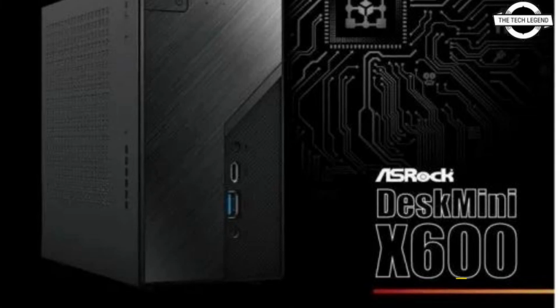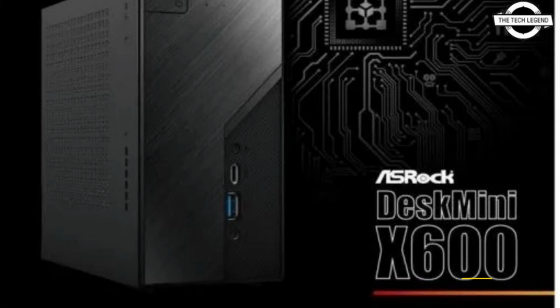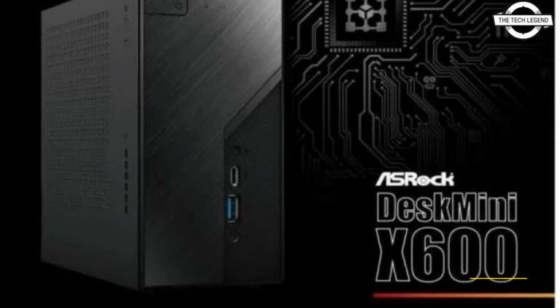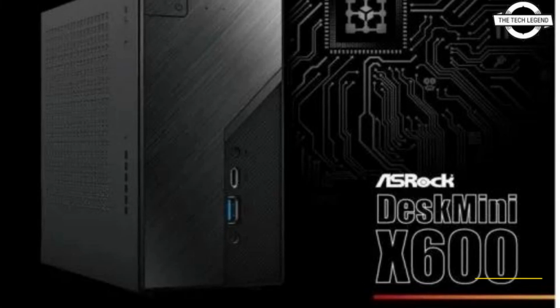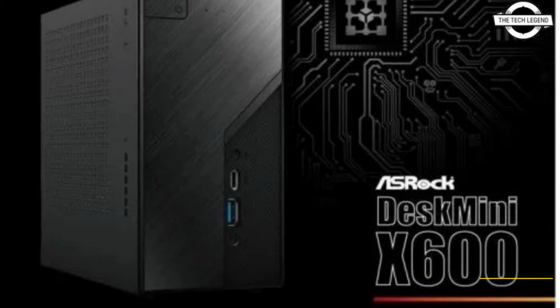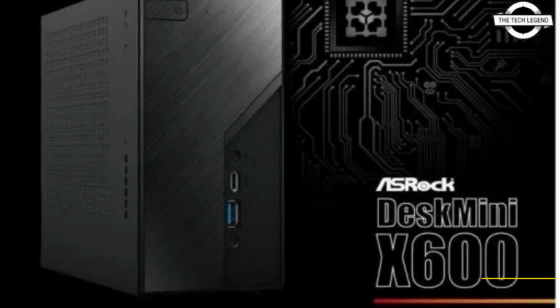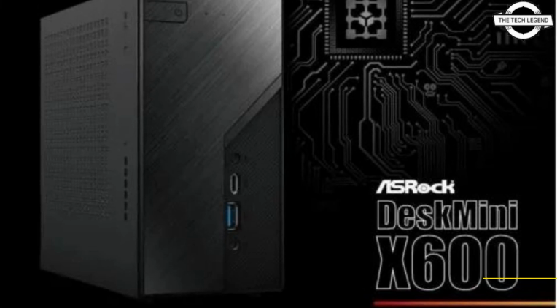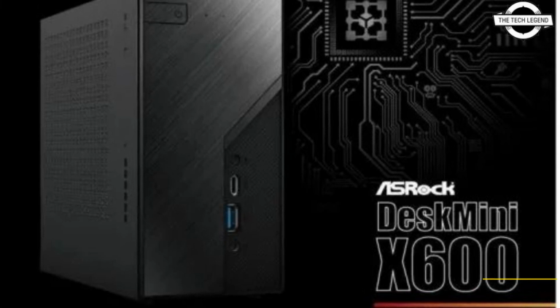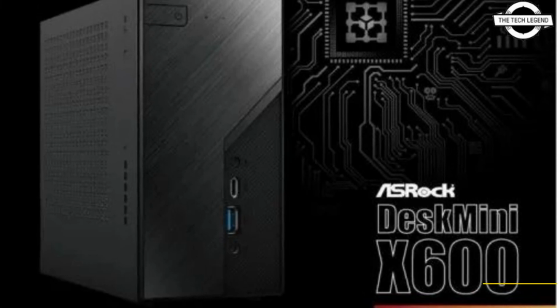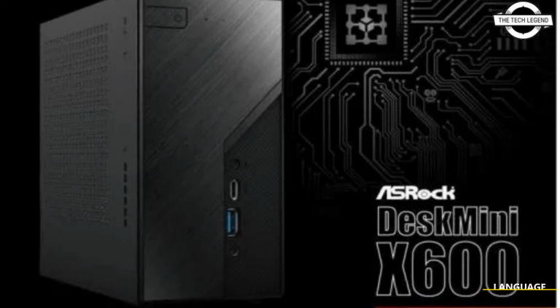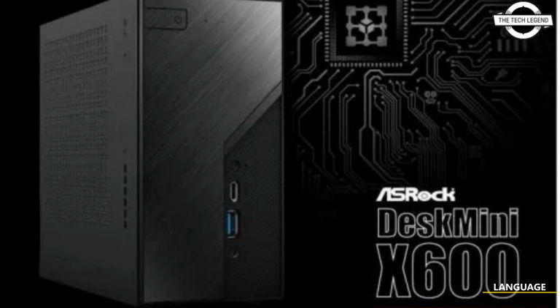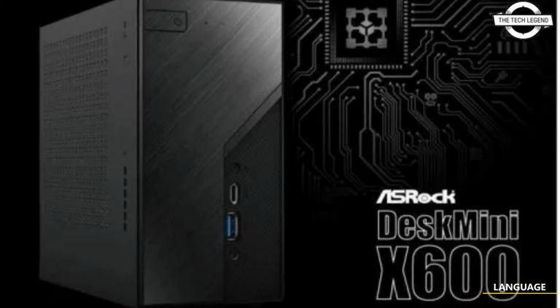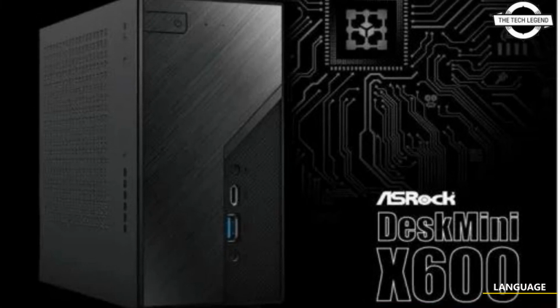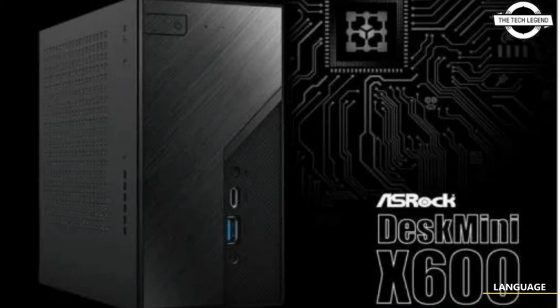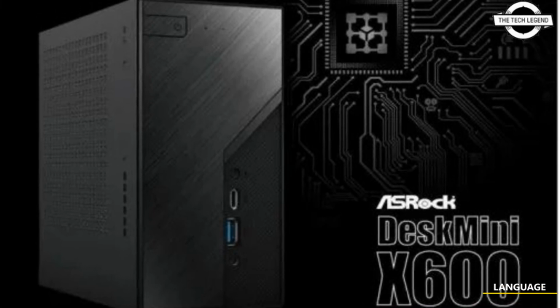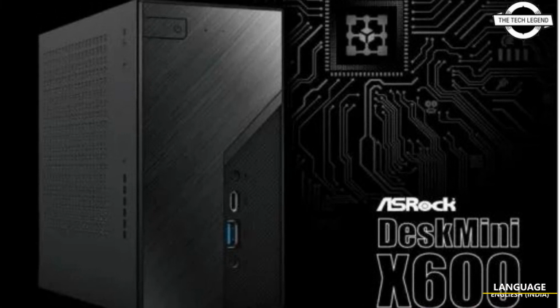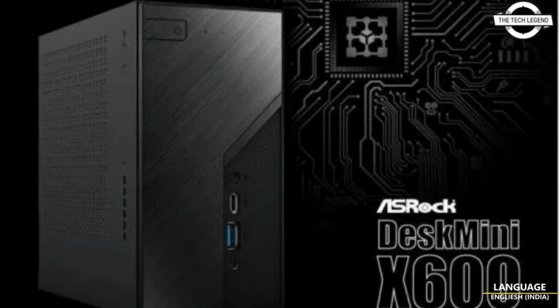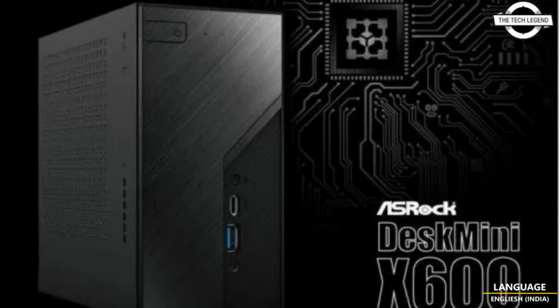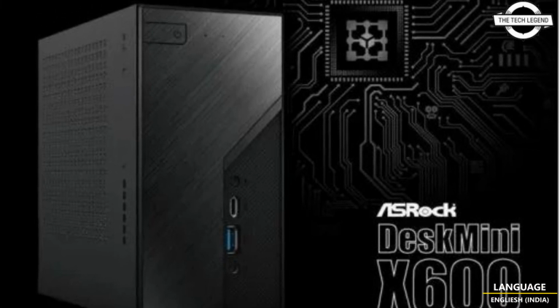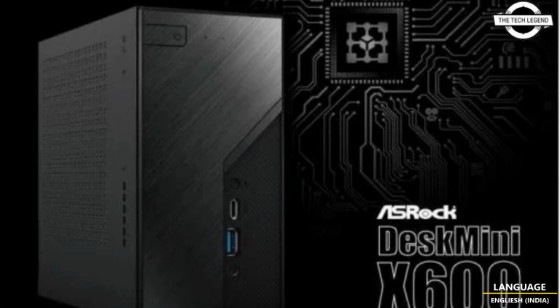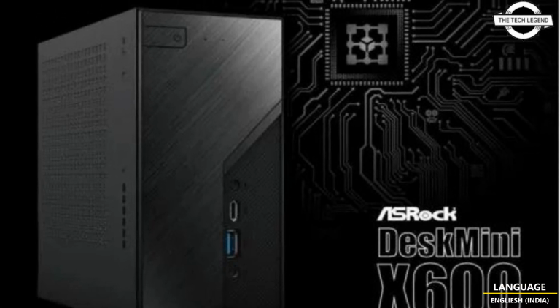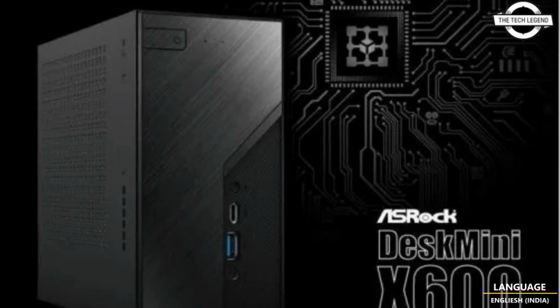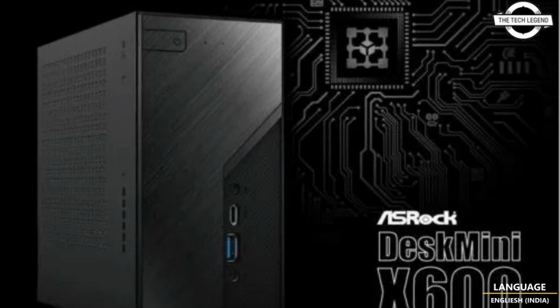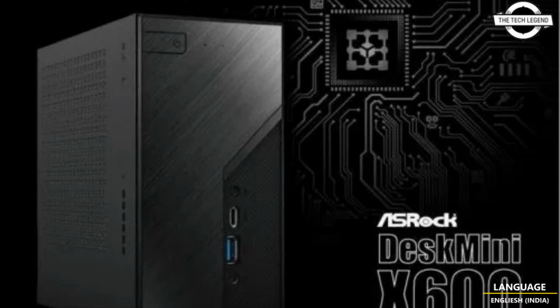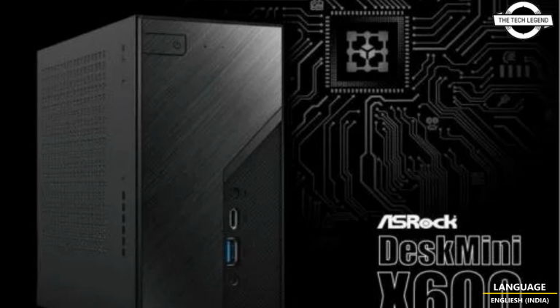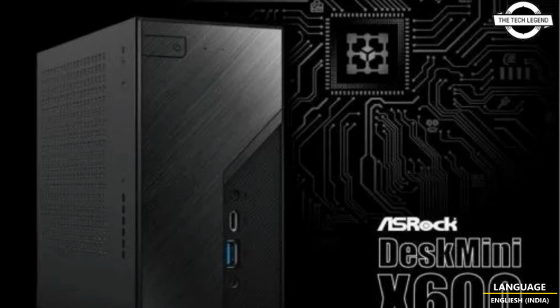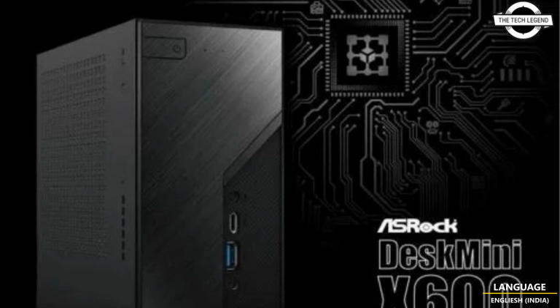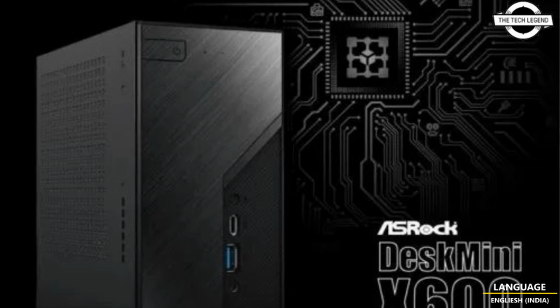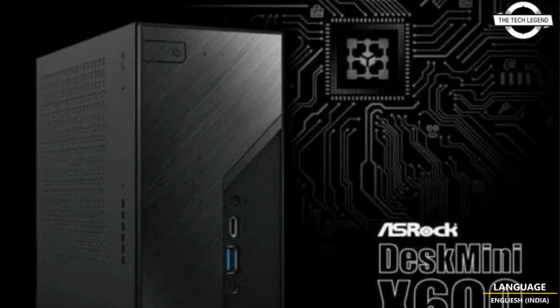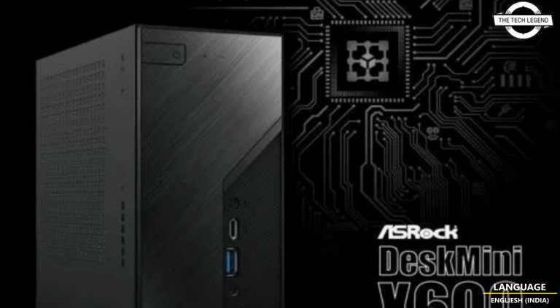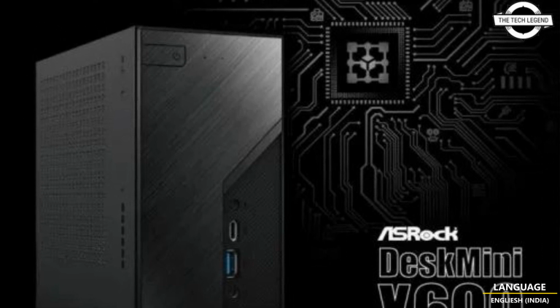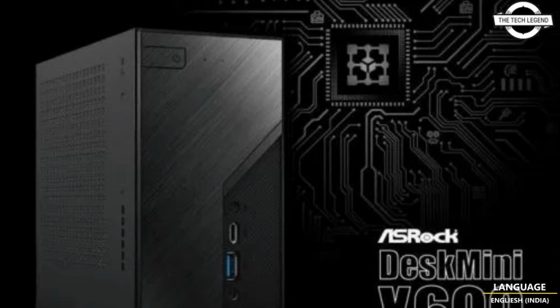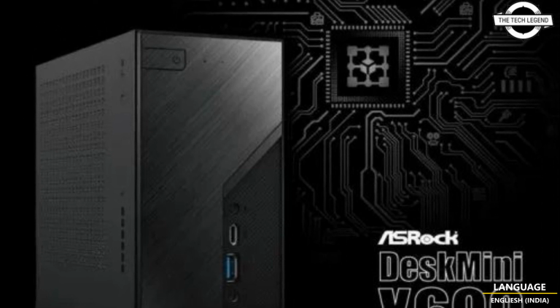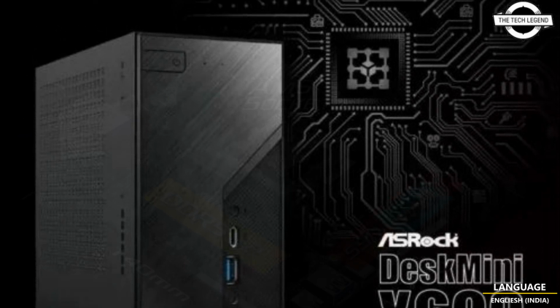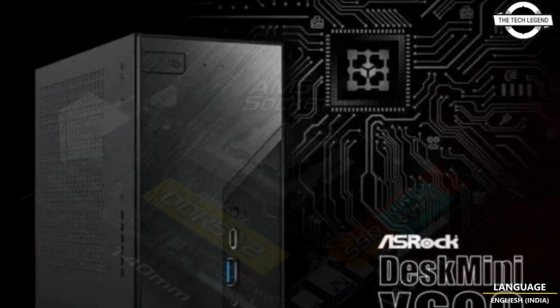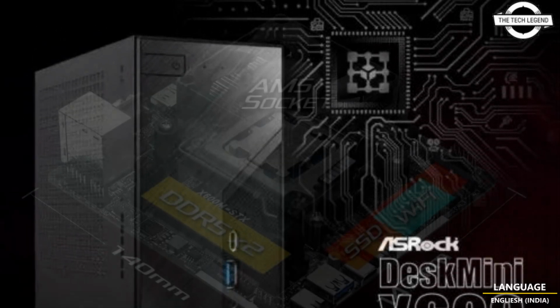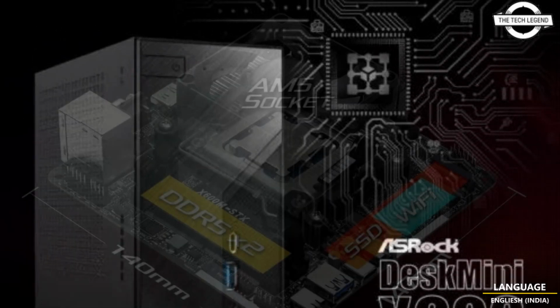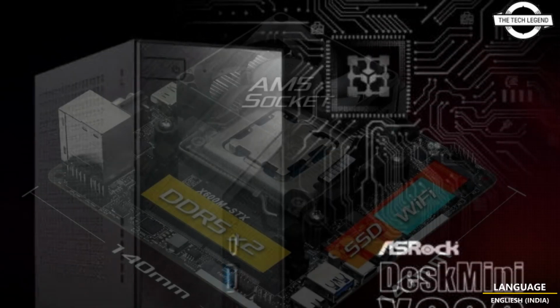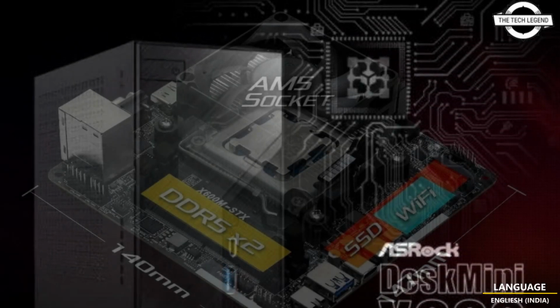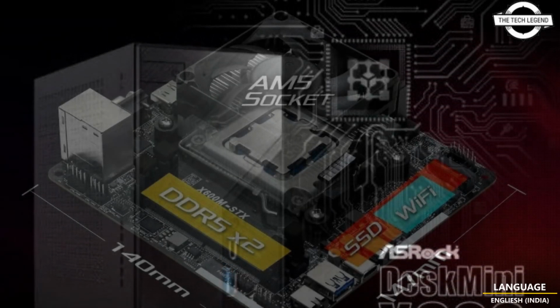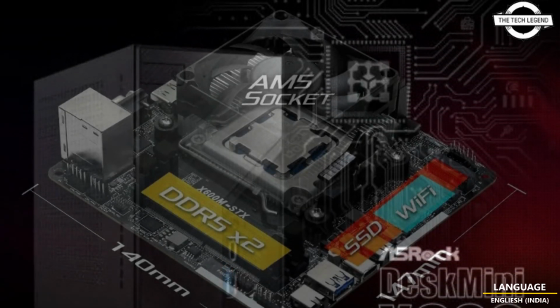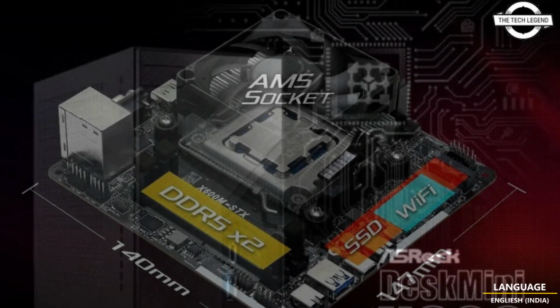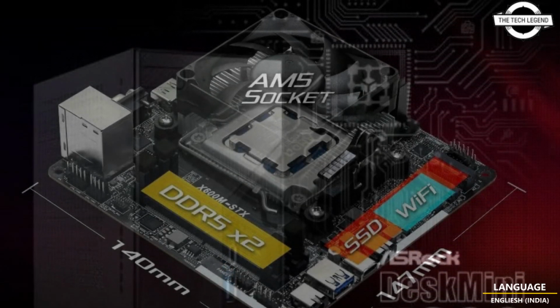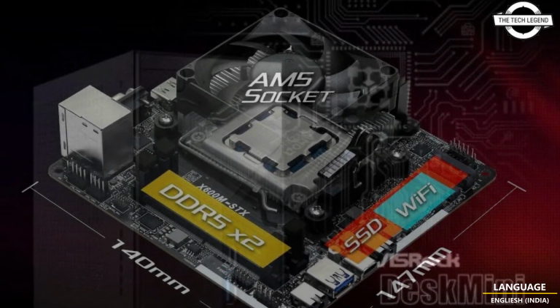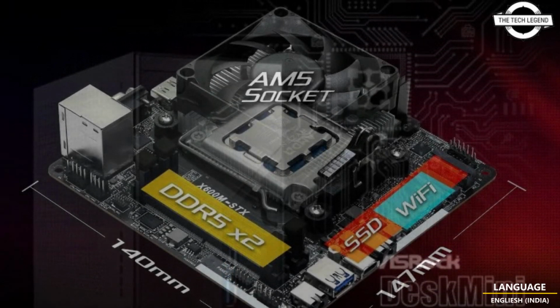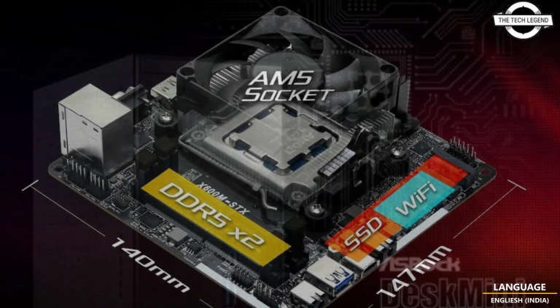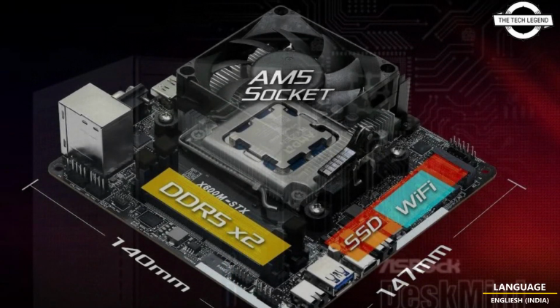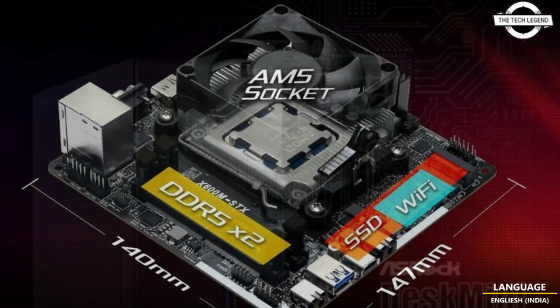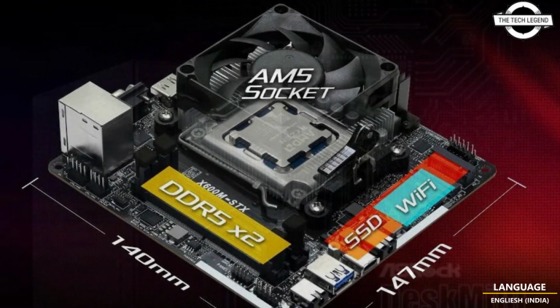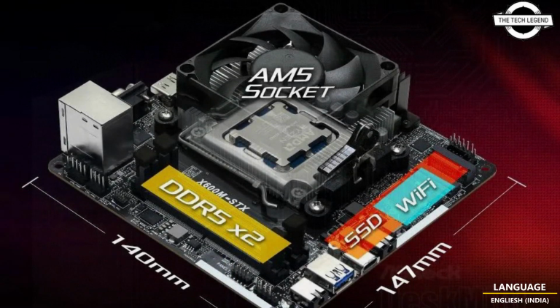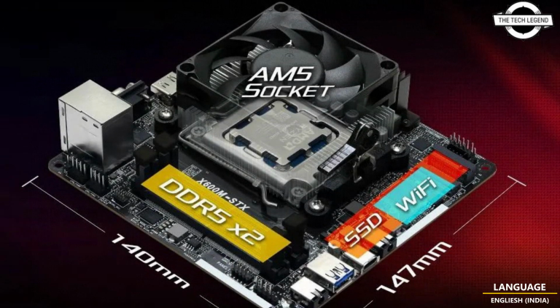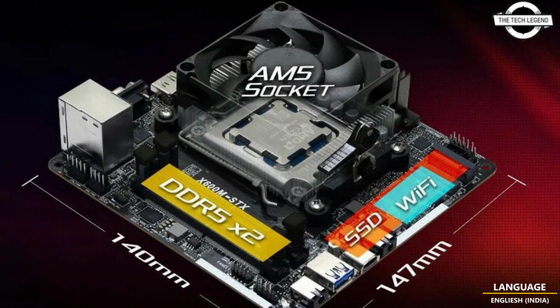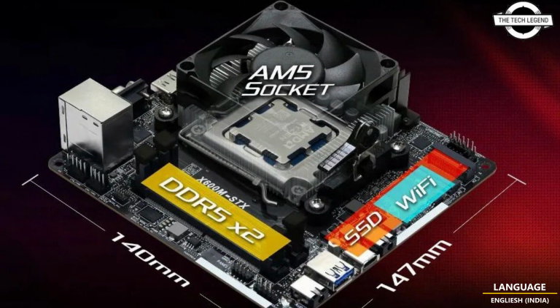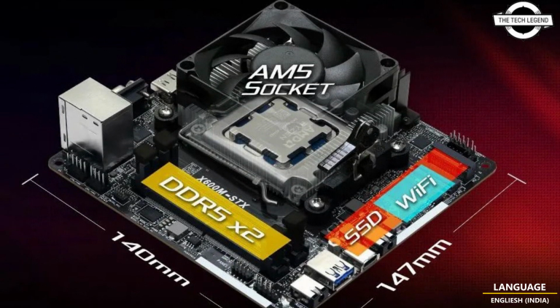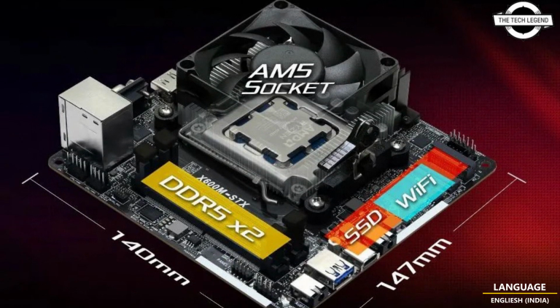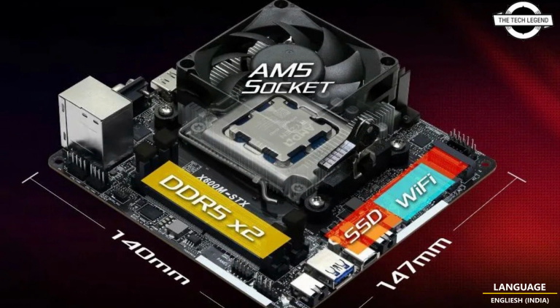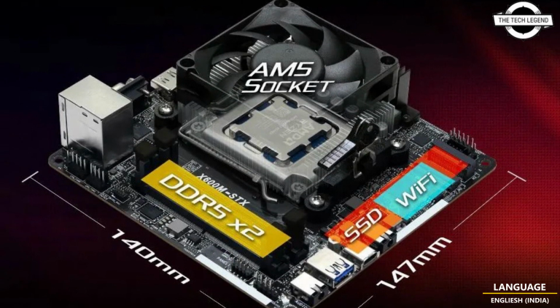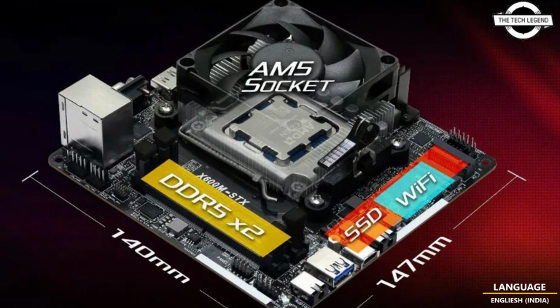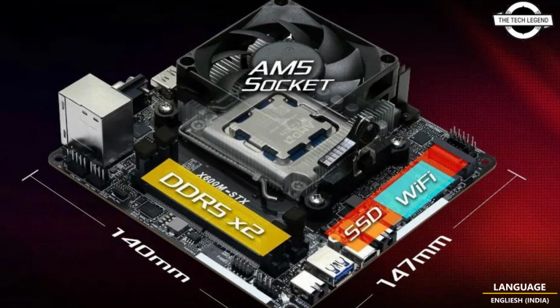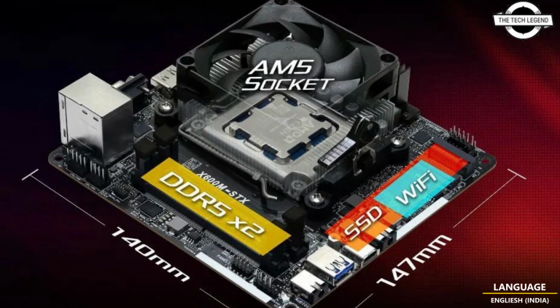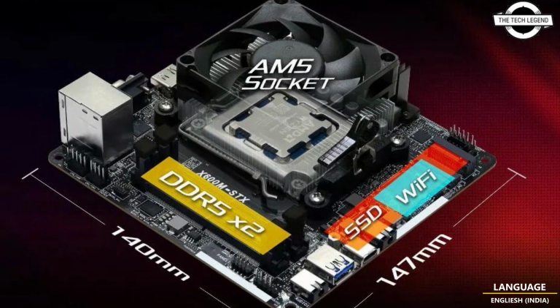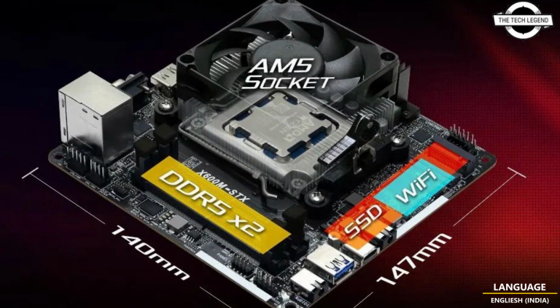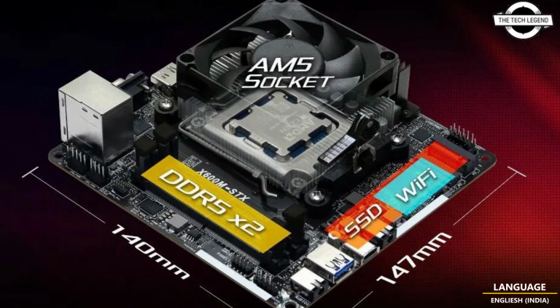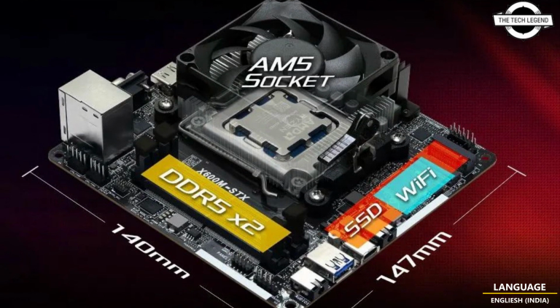Hello friends, welcome to the TechlyZen channel. Today I will talk about the ASRock Desk Mini X600.